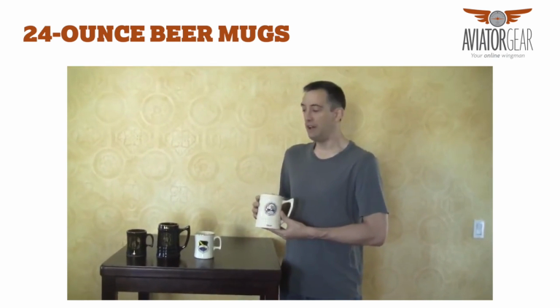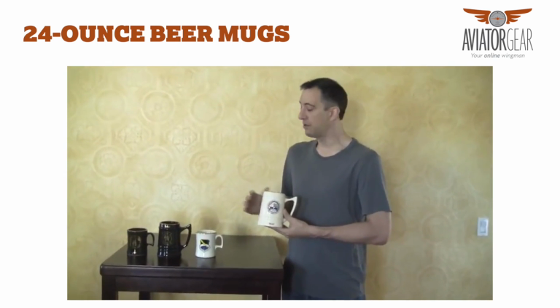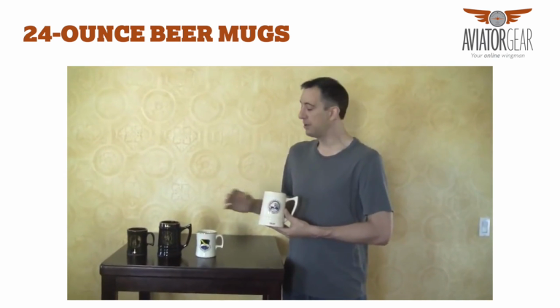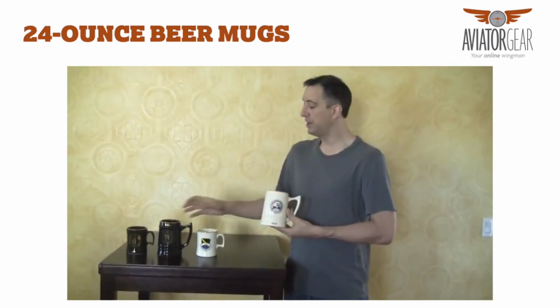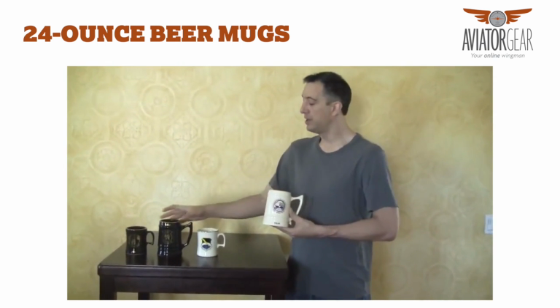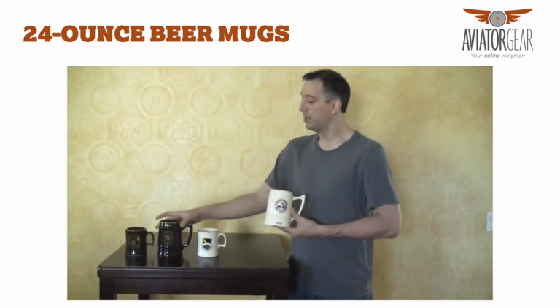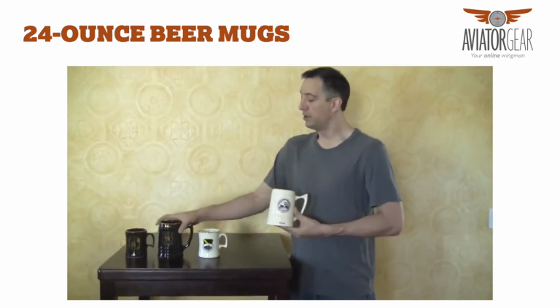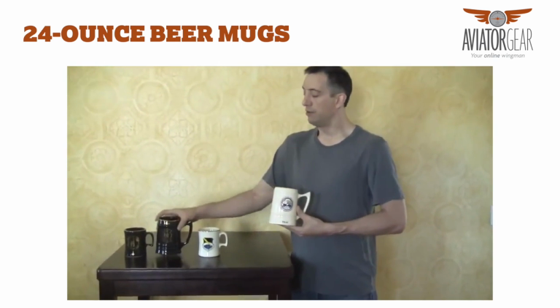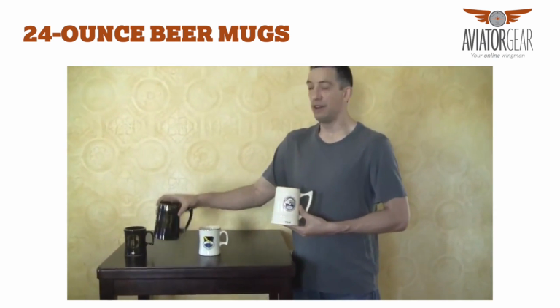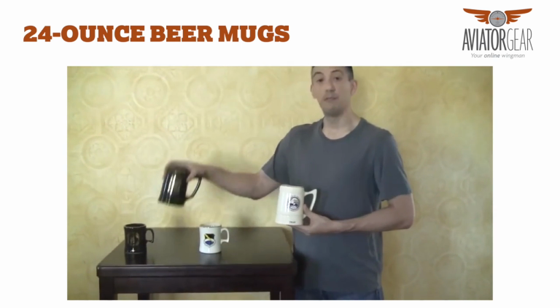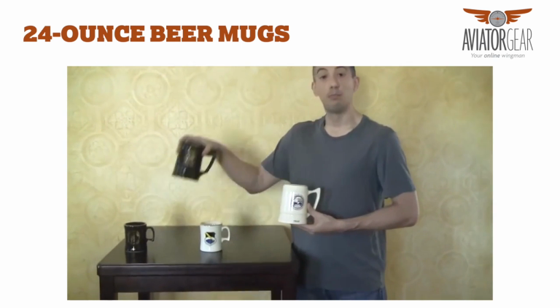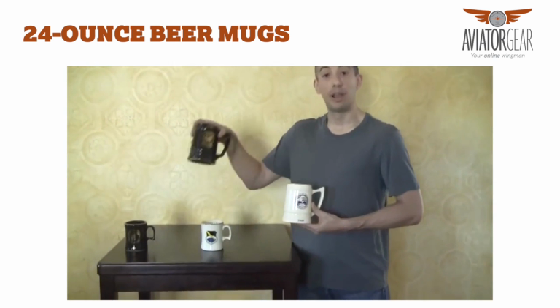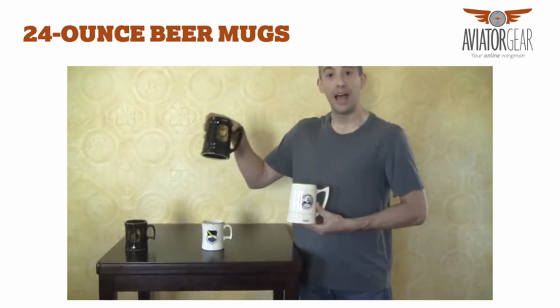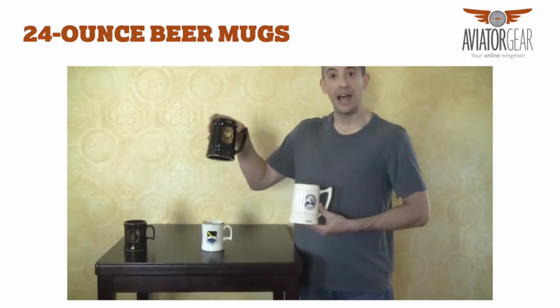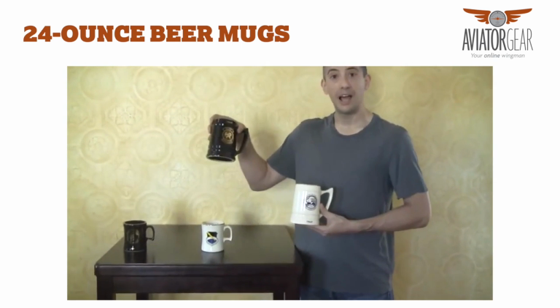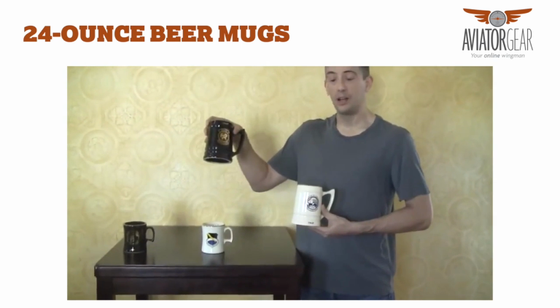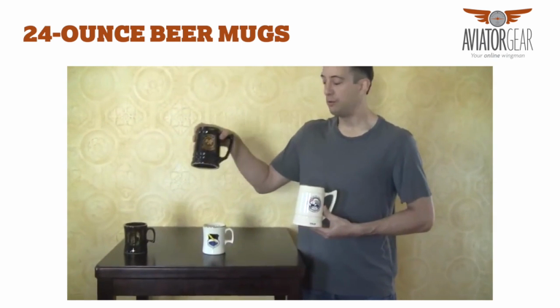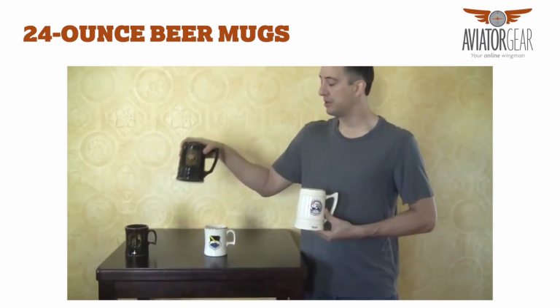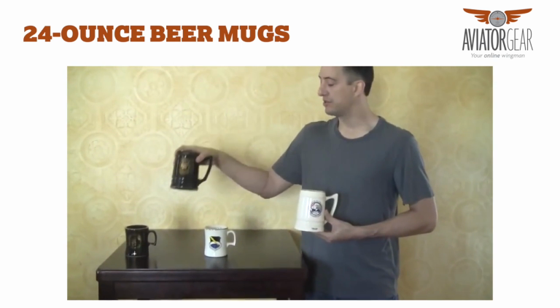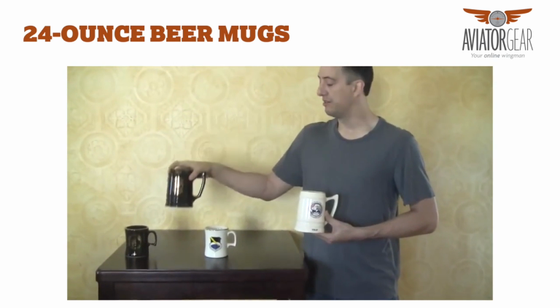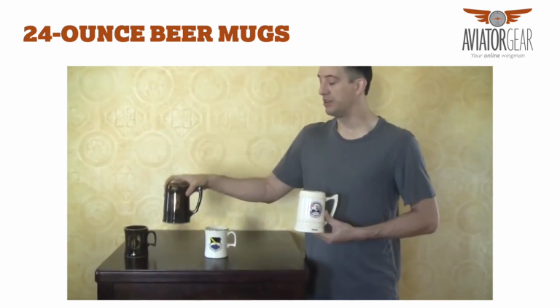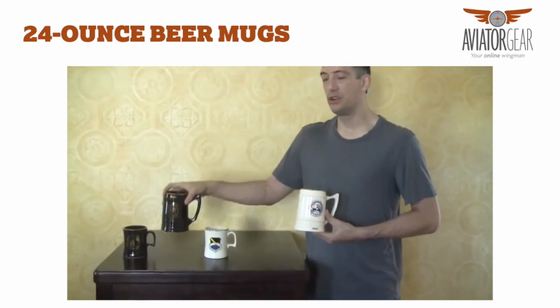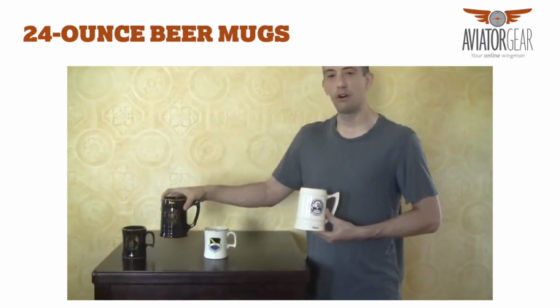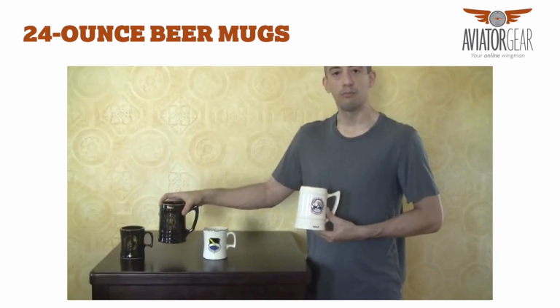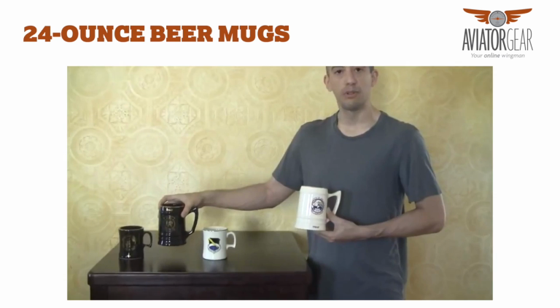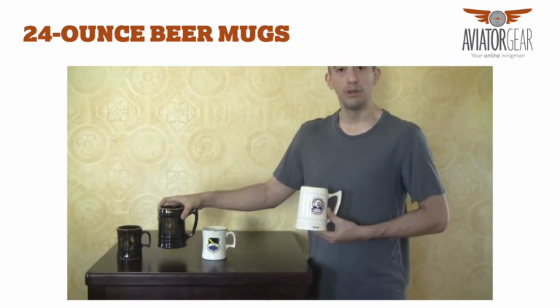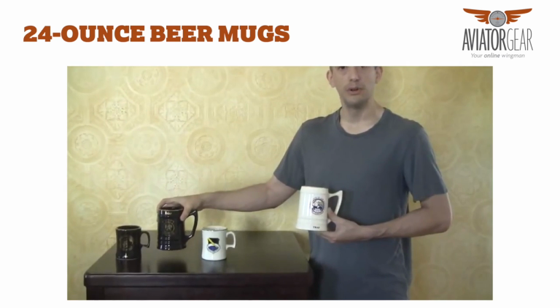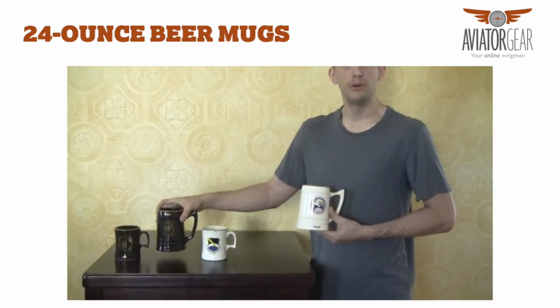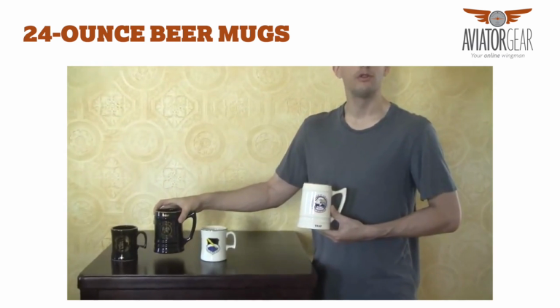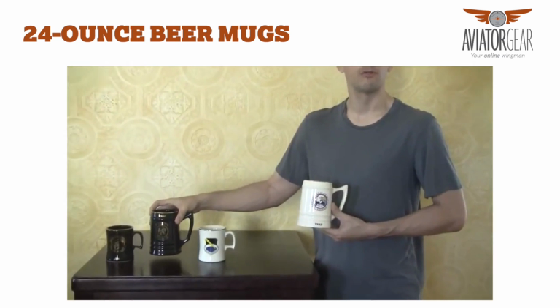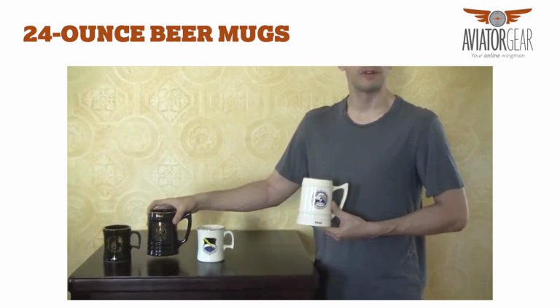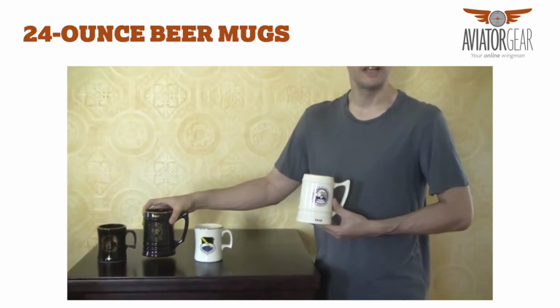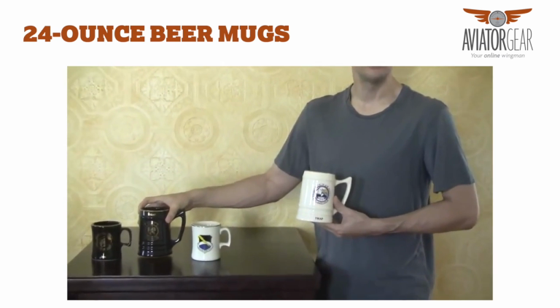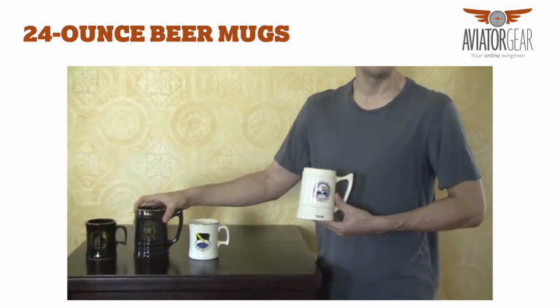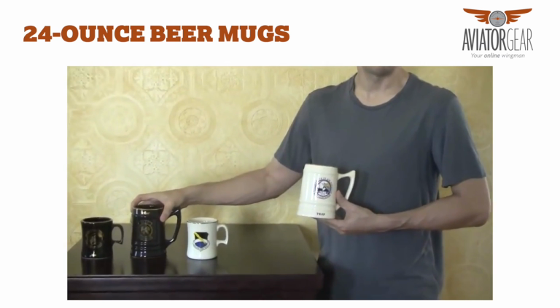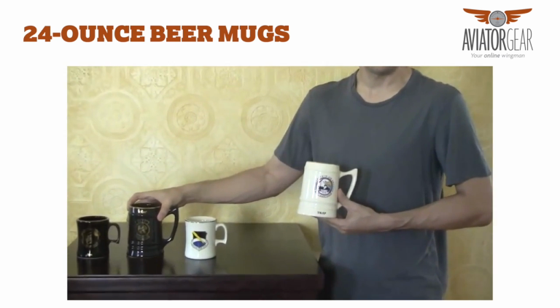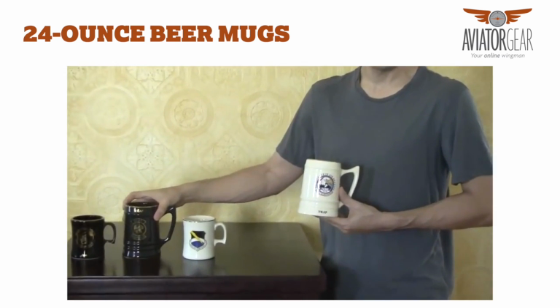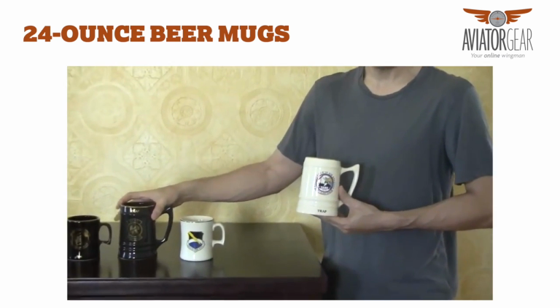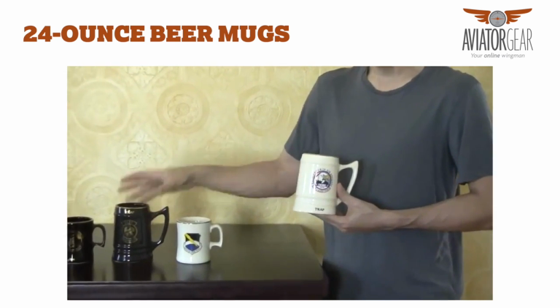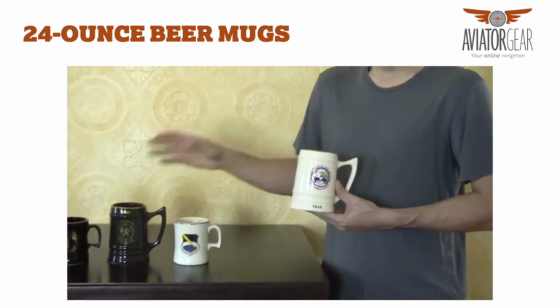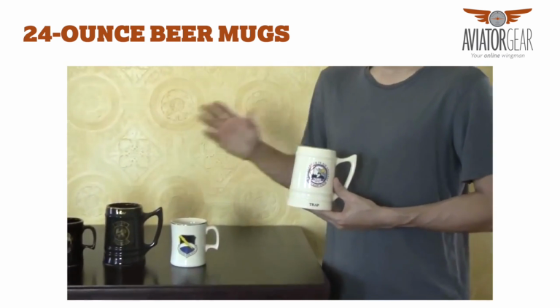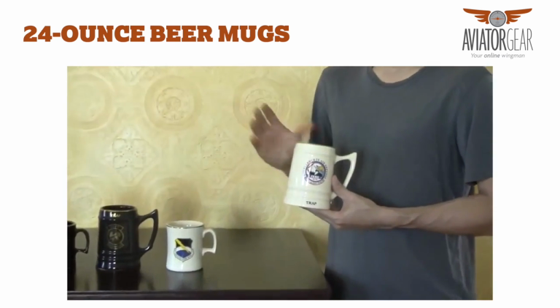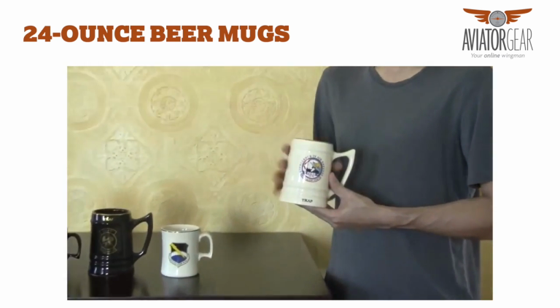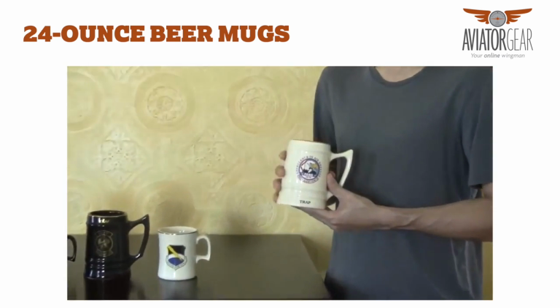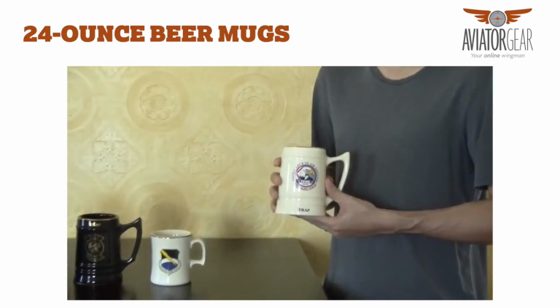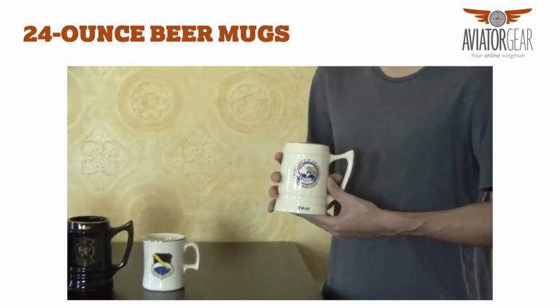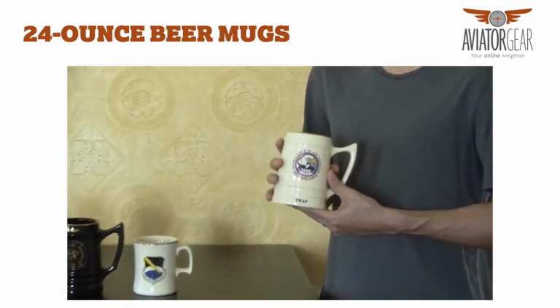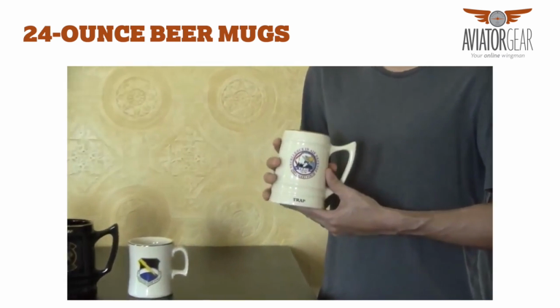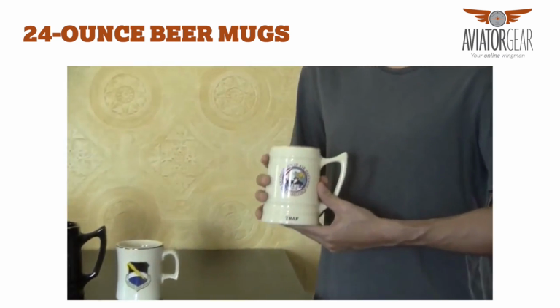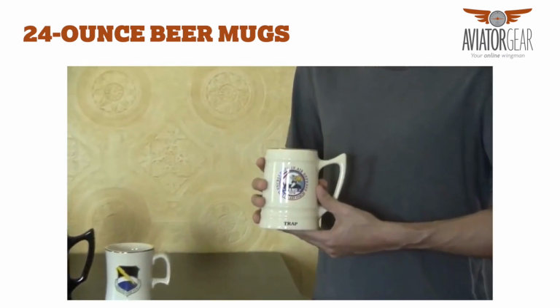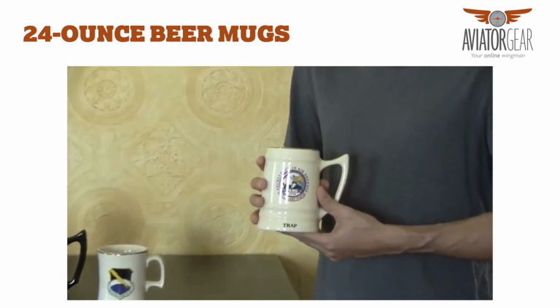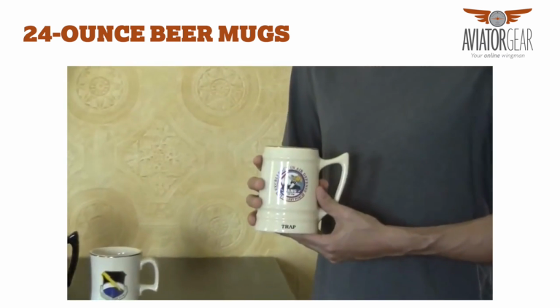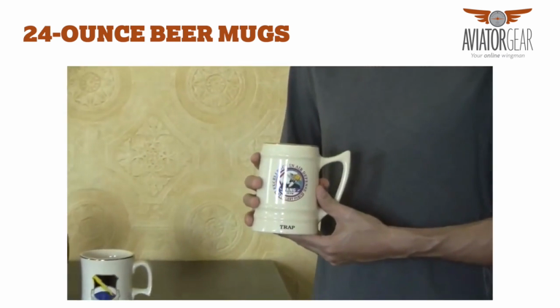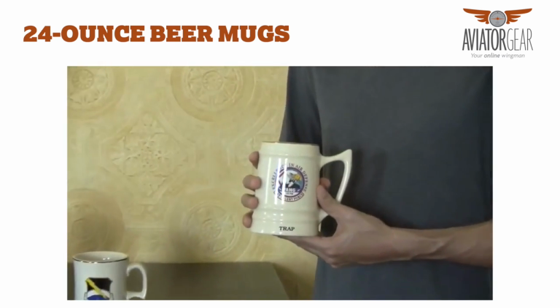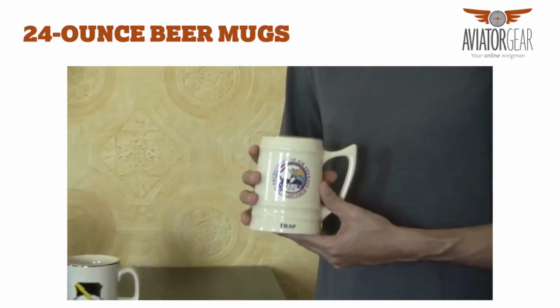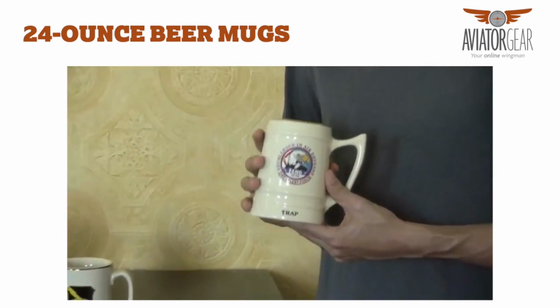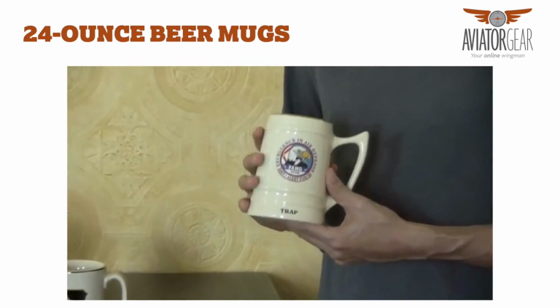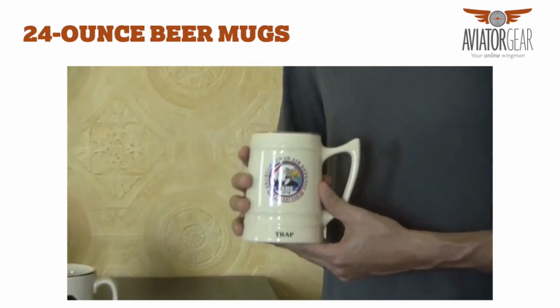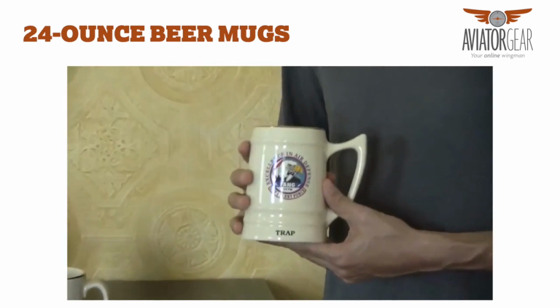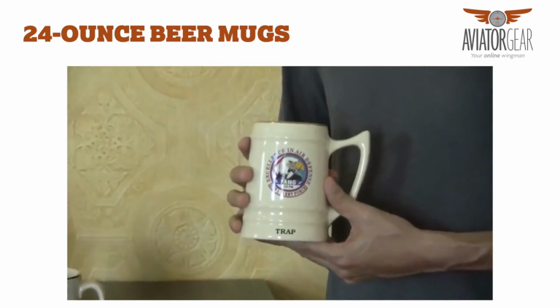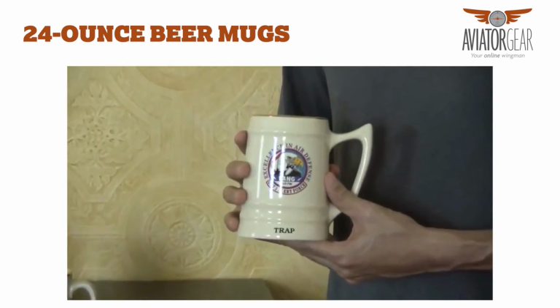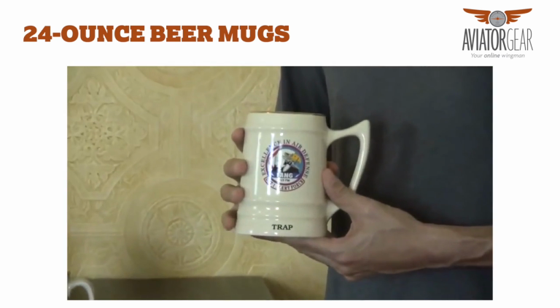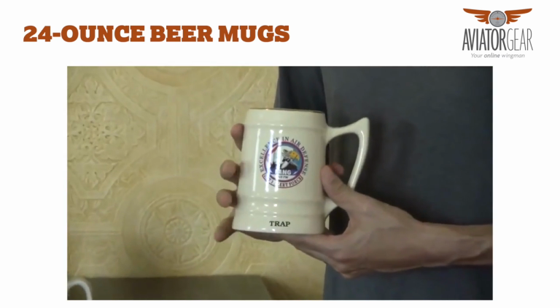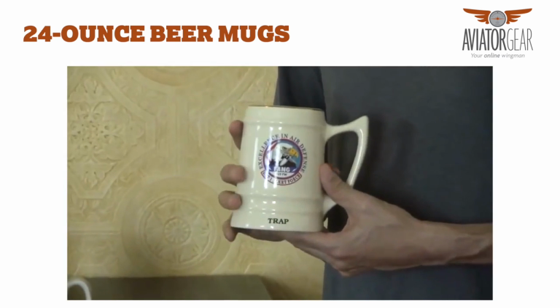We have ivory, we have black, we also have a dark blue, green, and gray. Our primary color that we use is ivory.